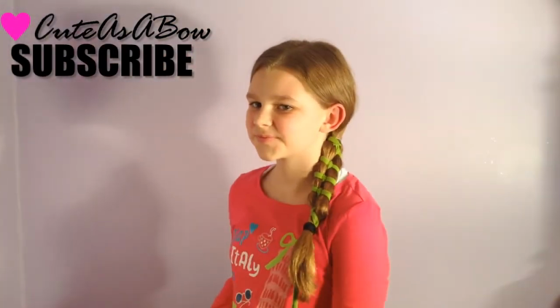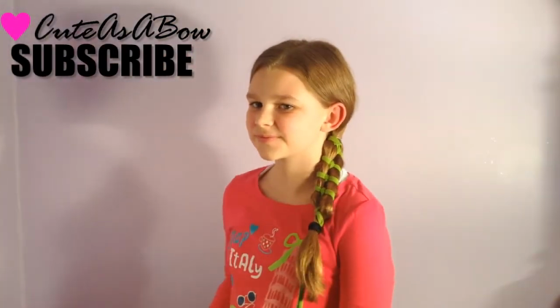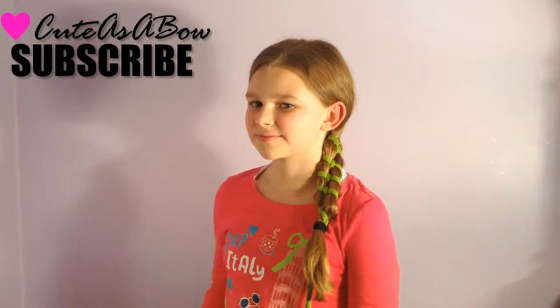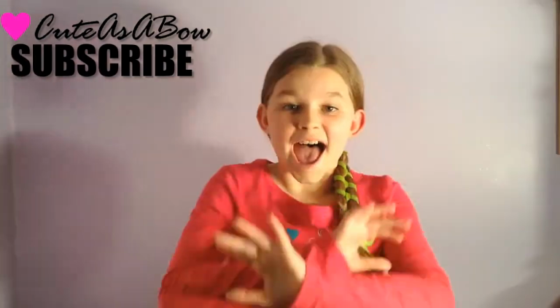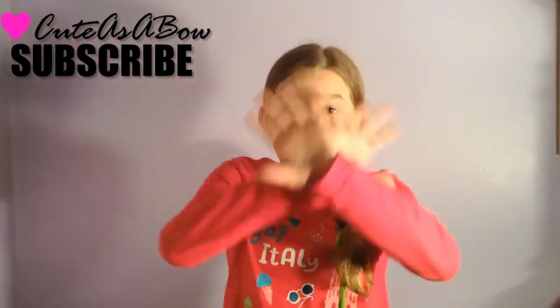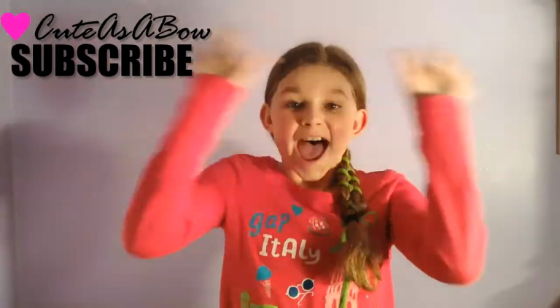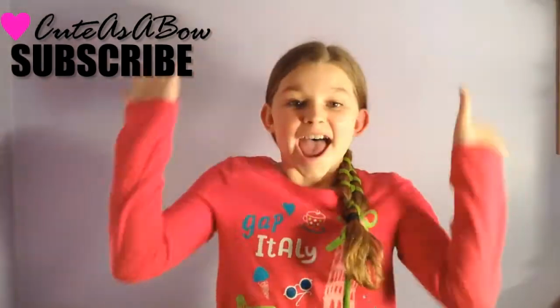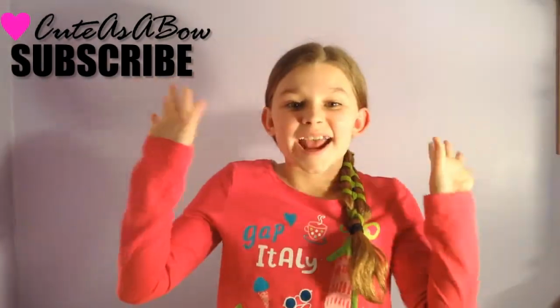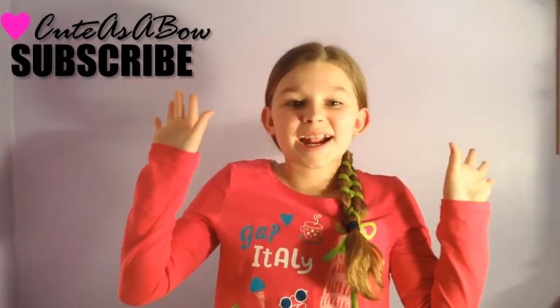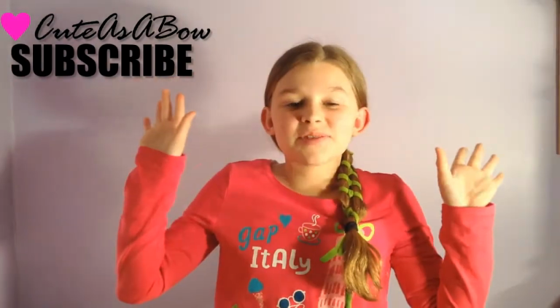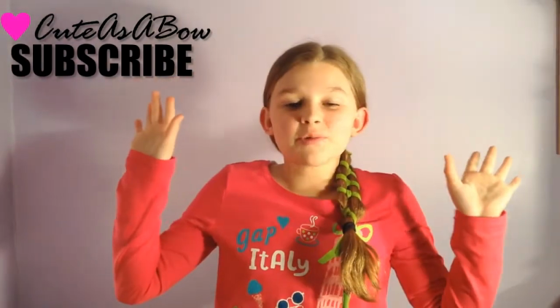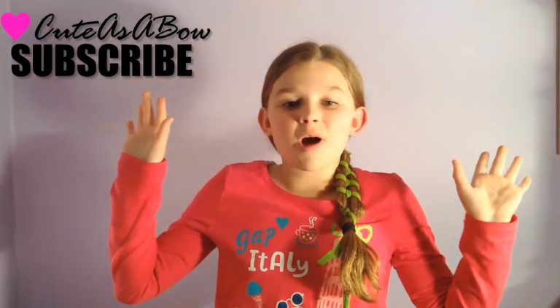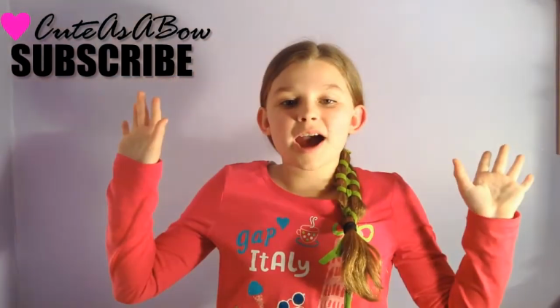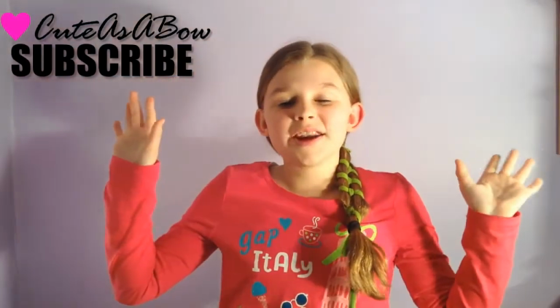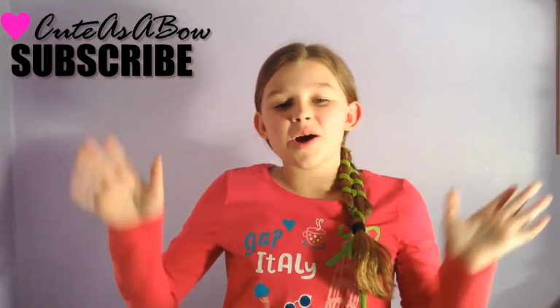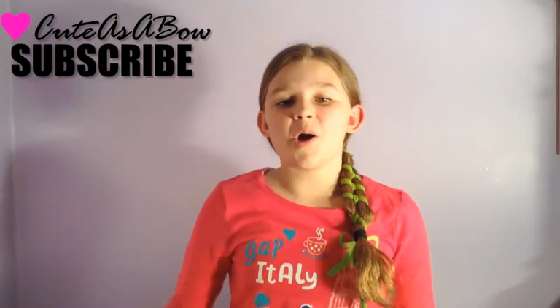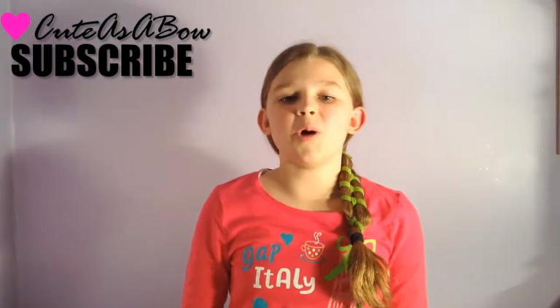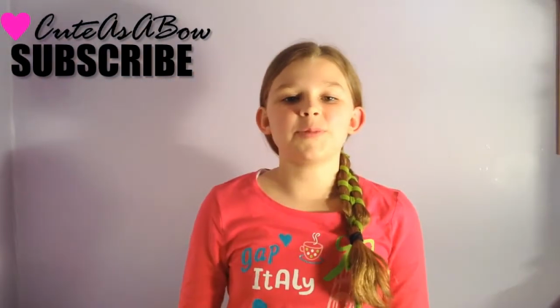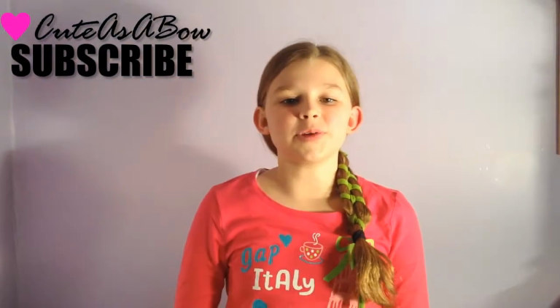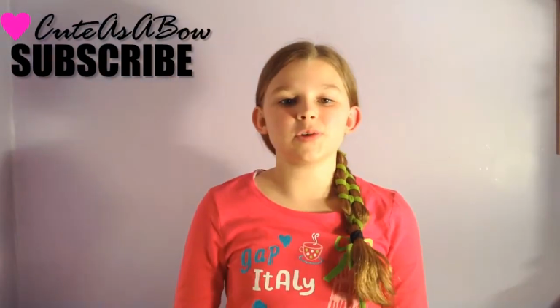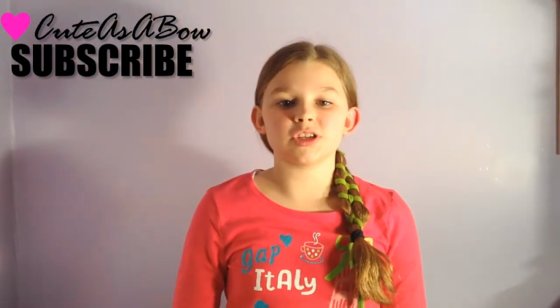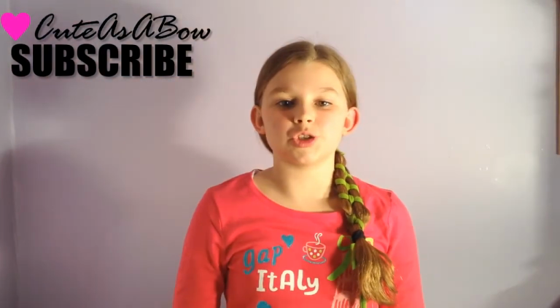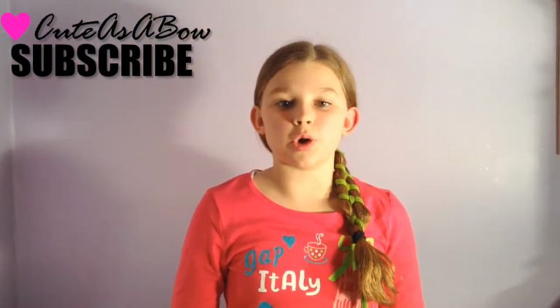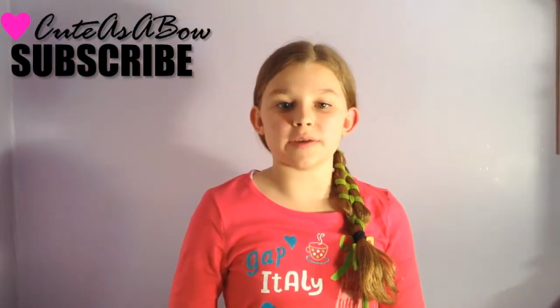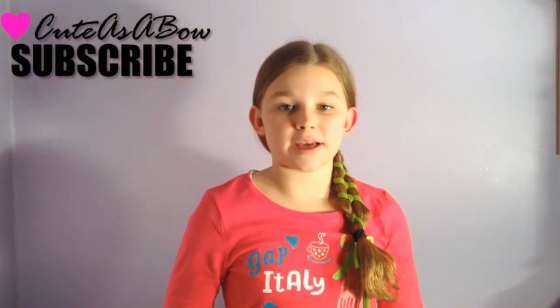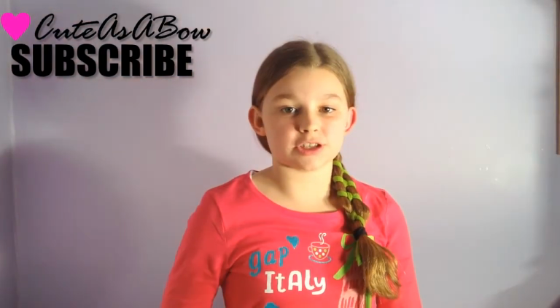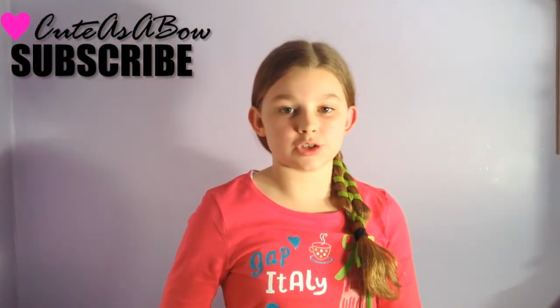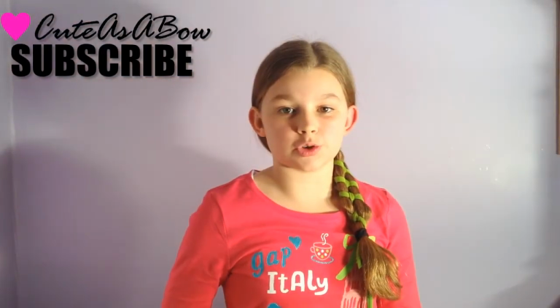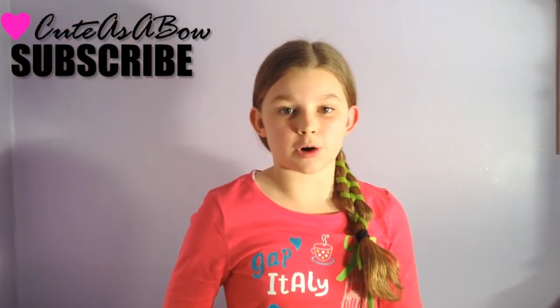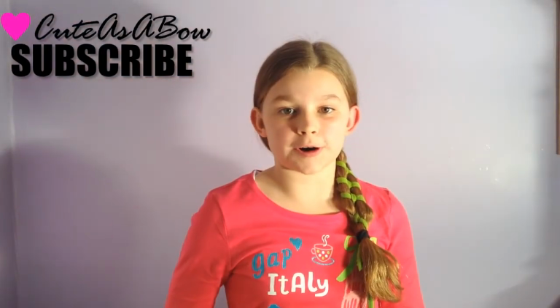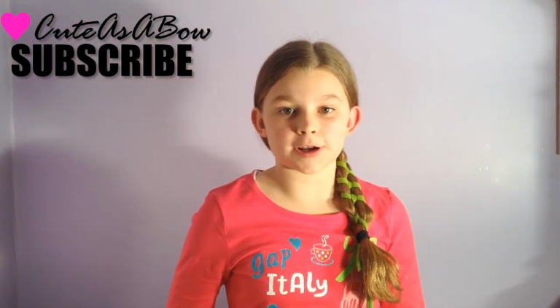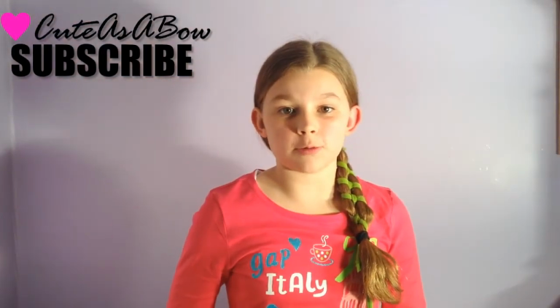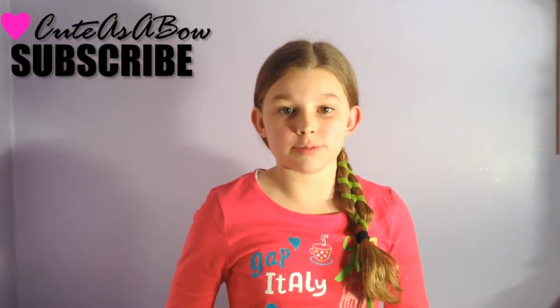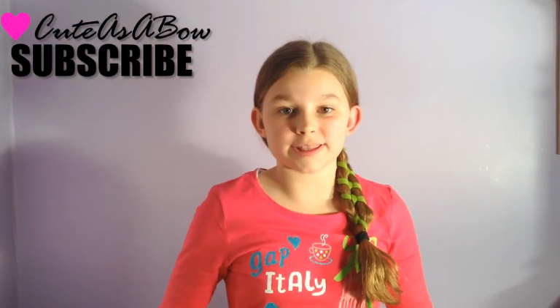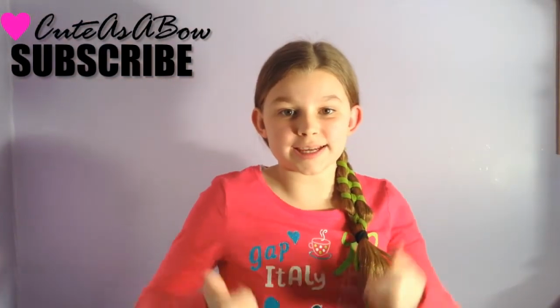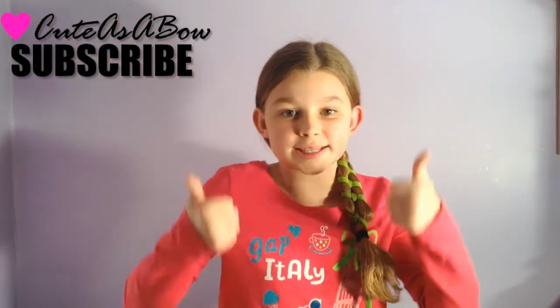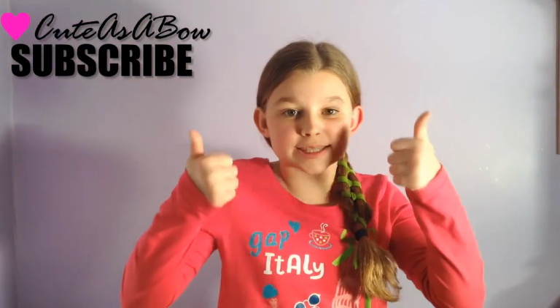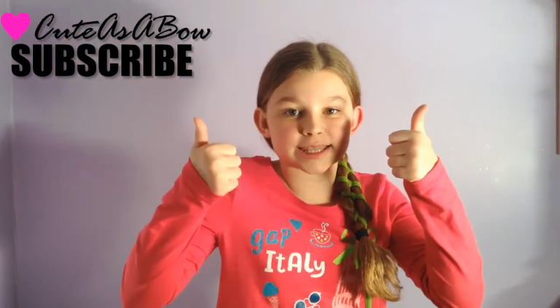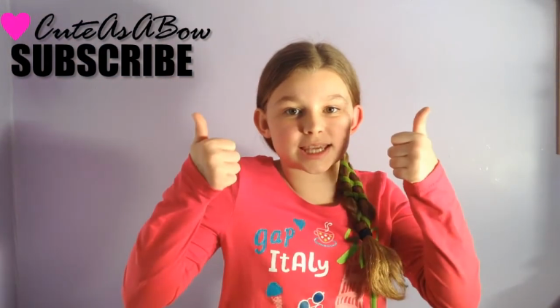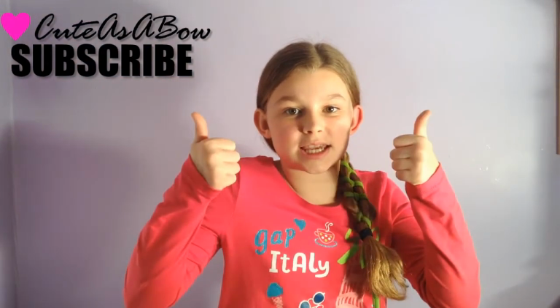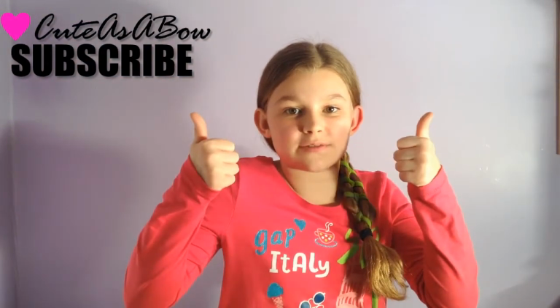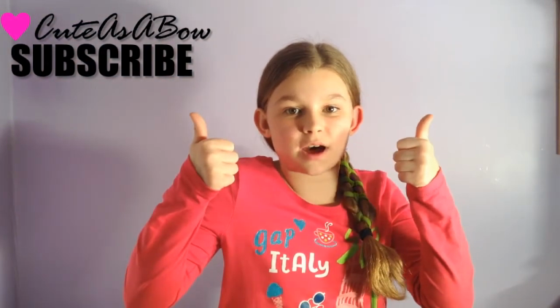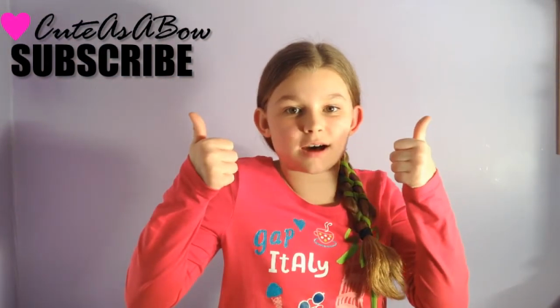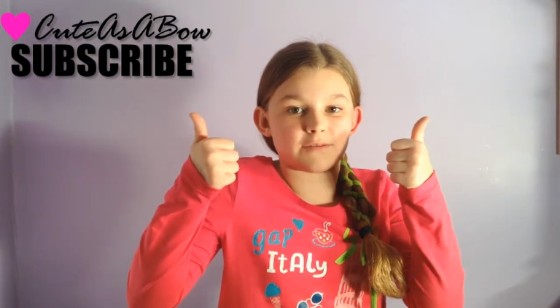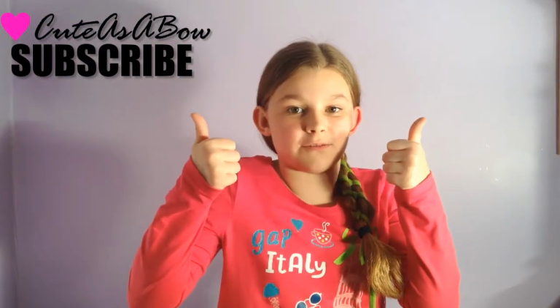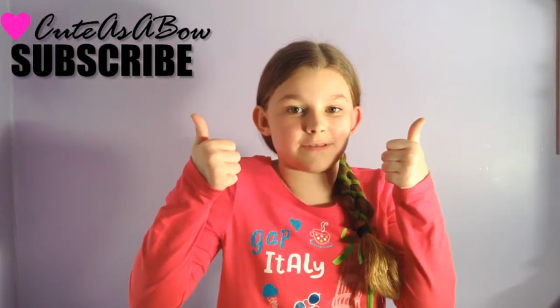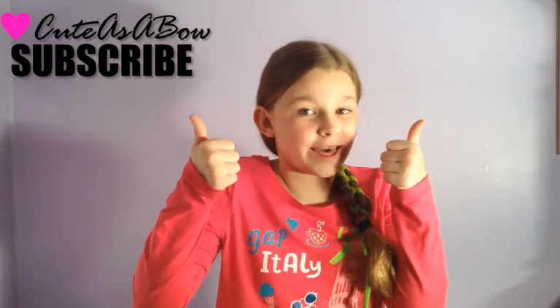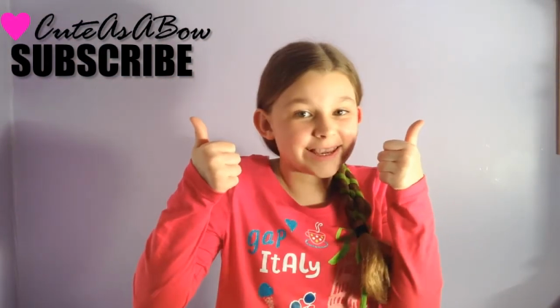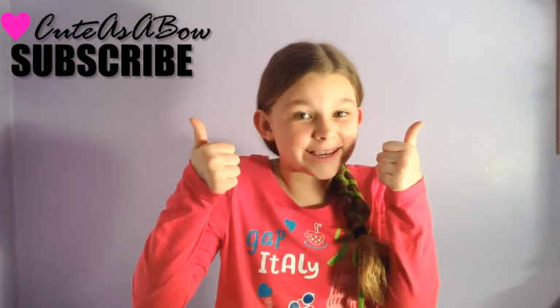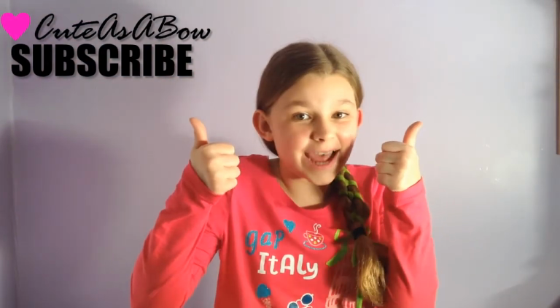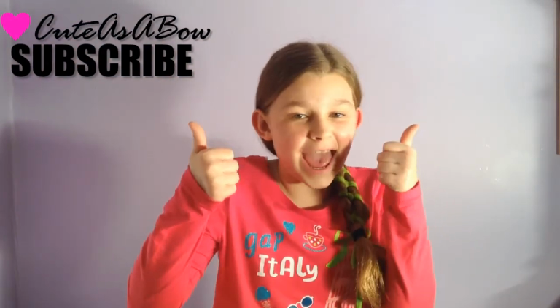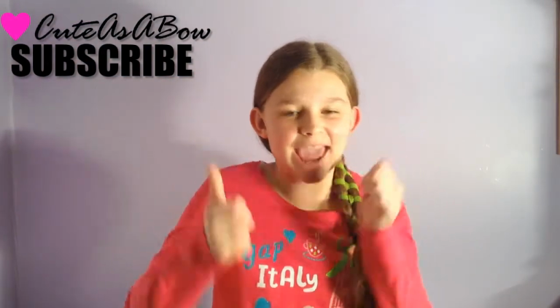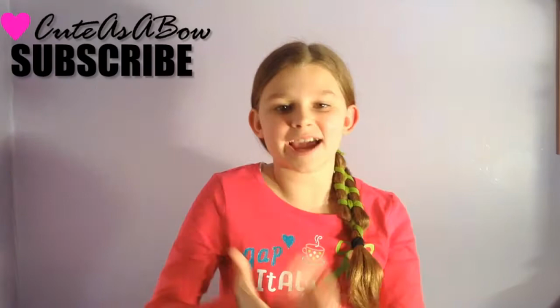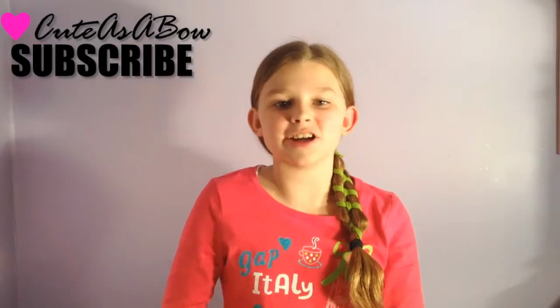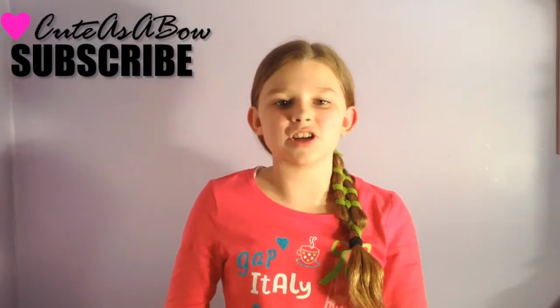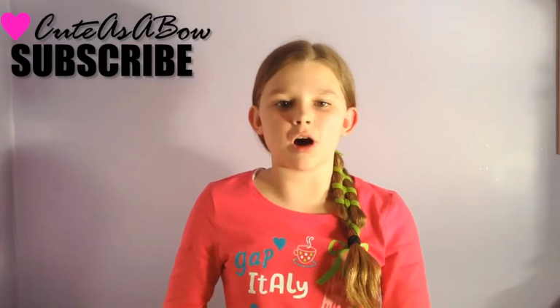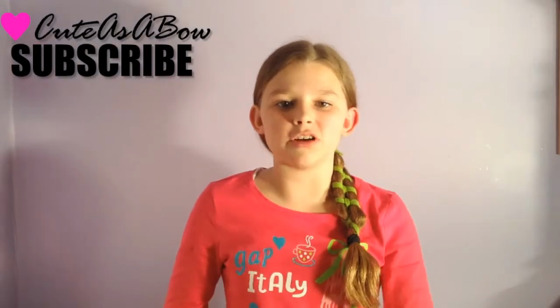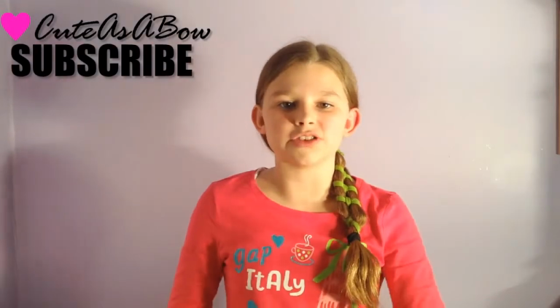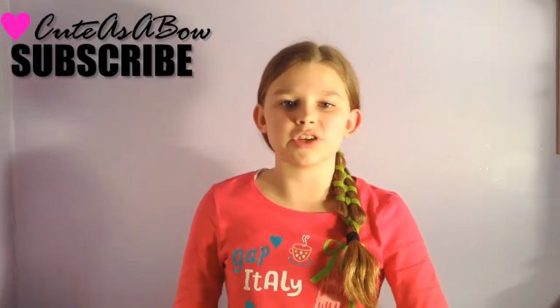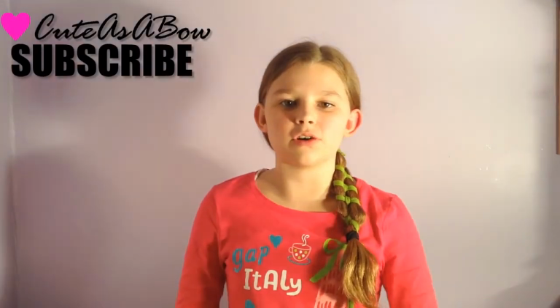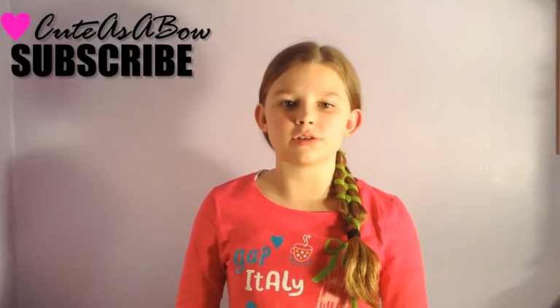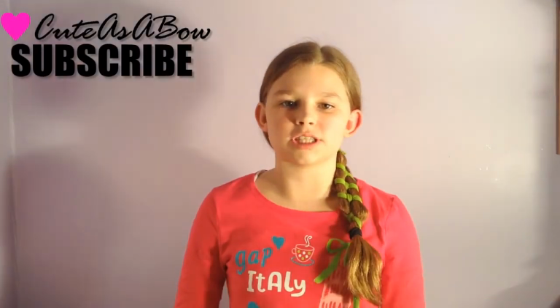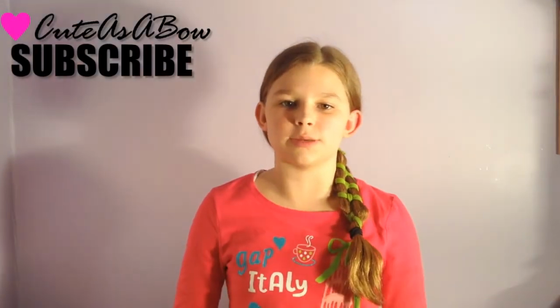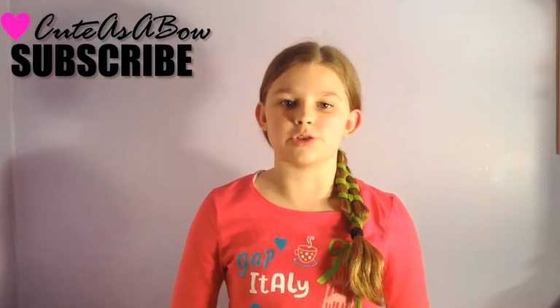Hope you enjoyed the tutorial! Subscribe and like!